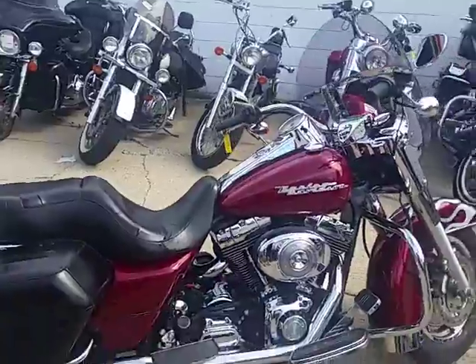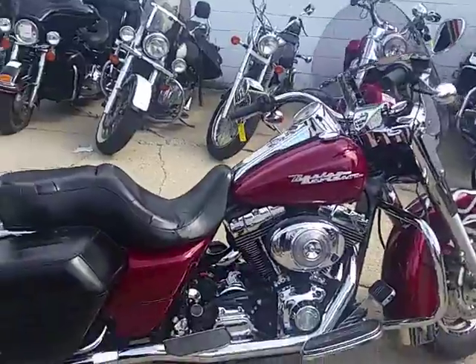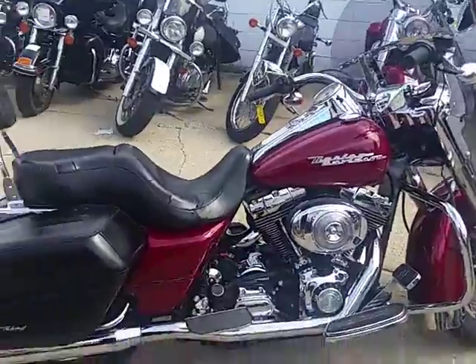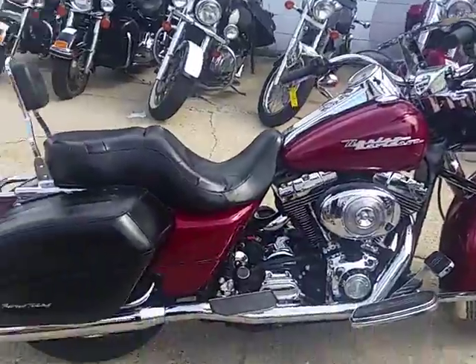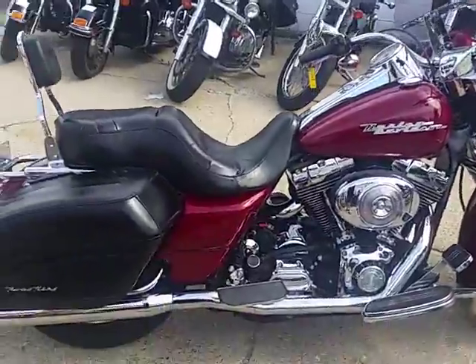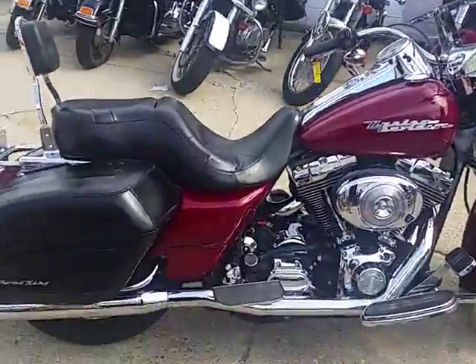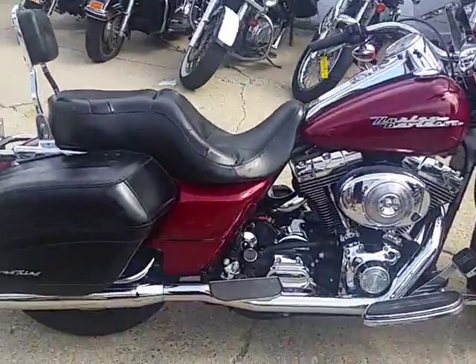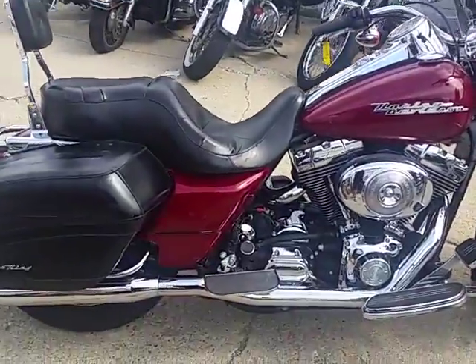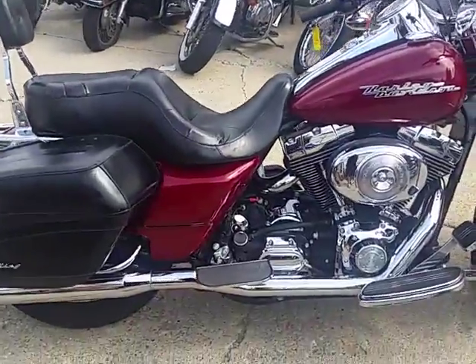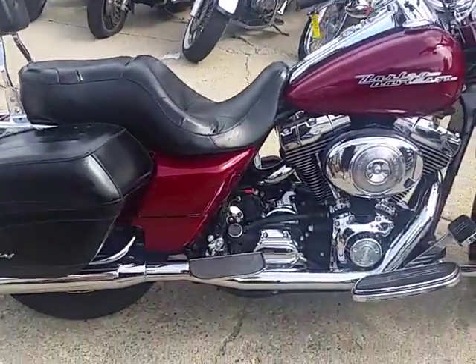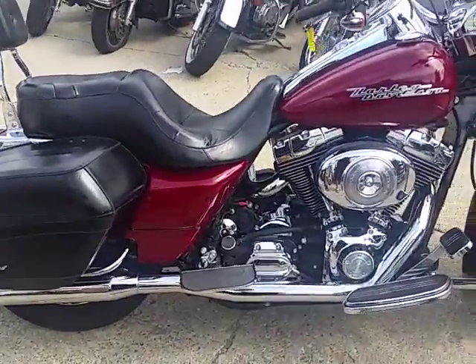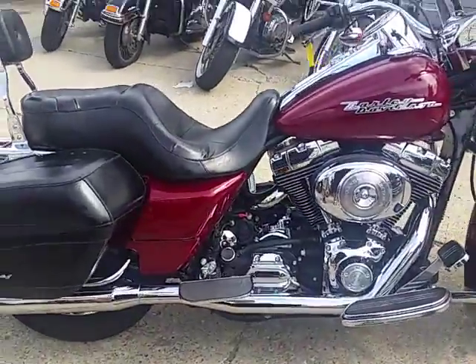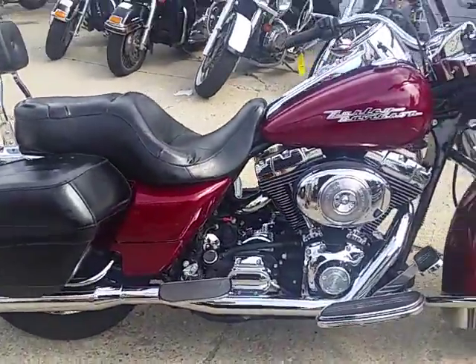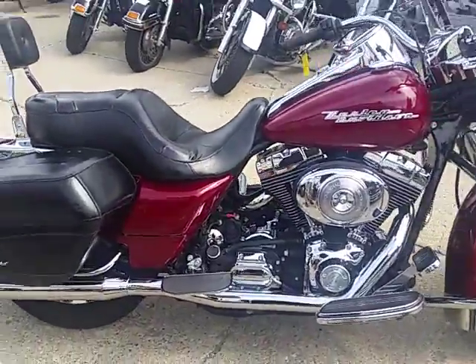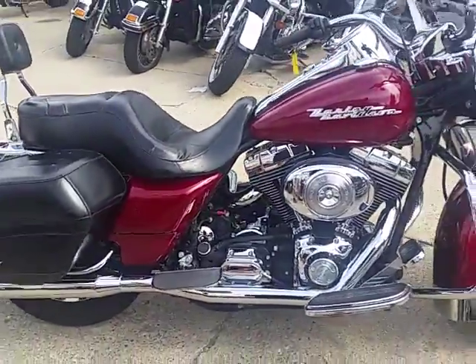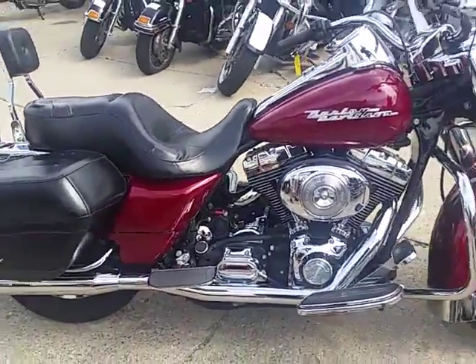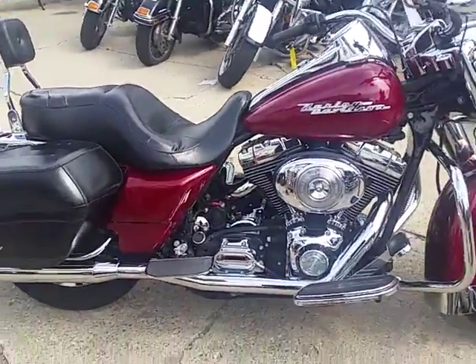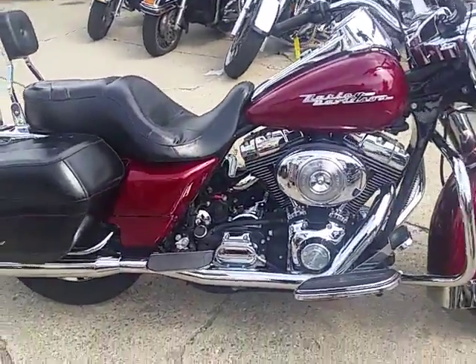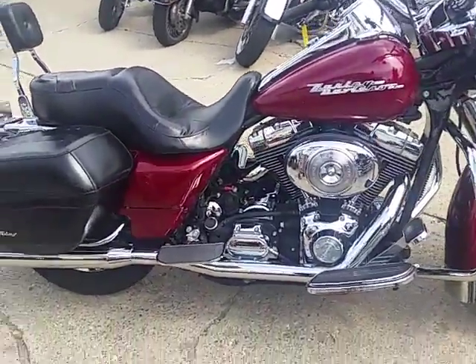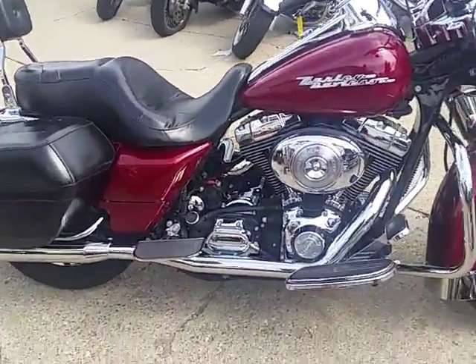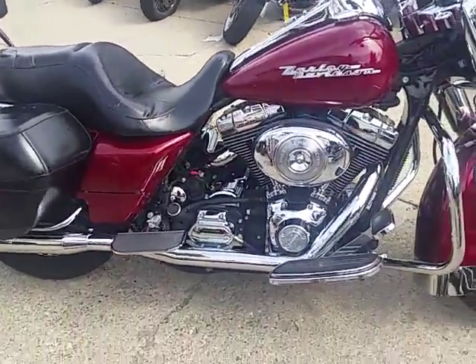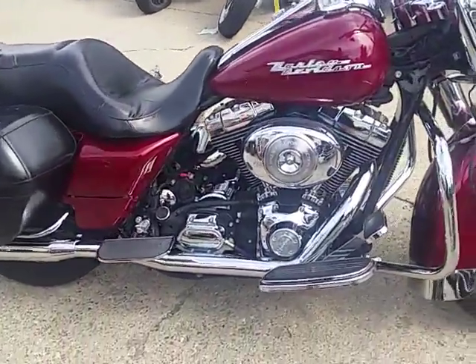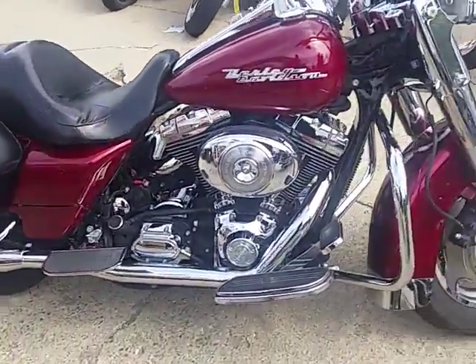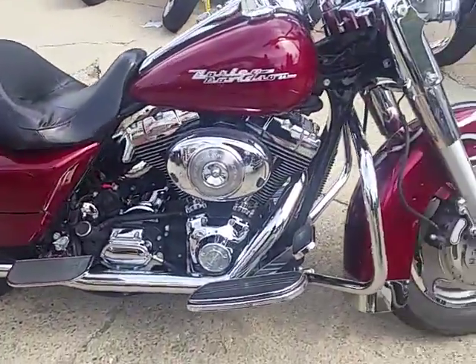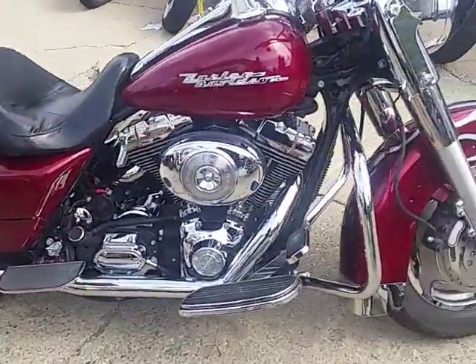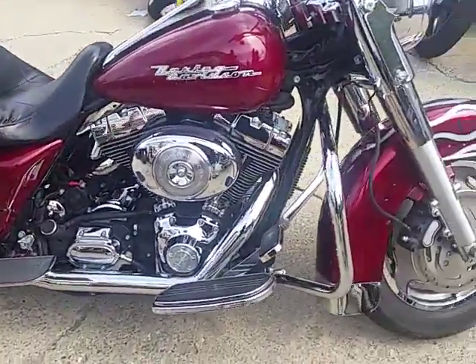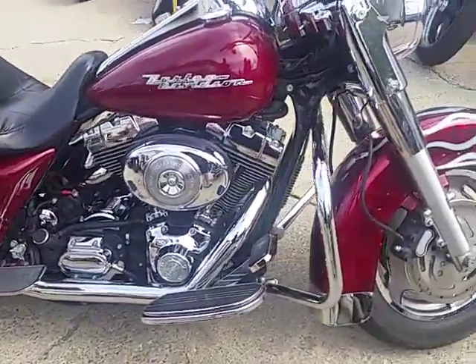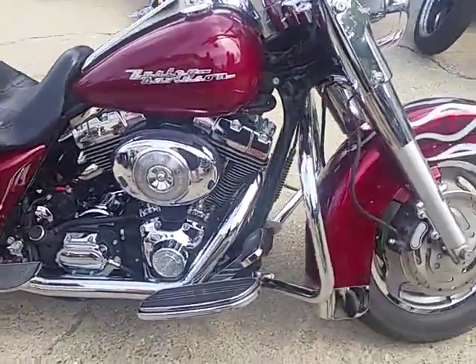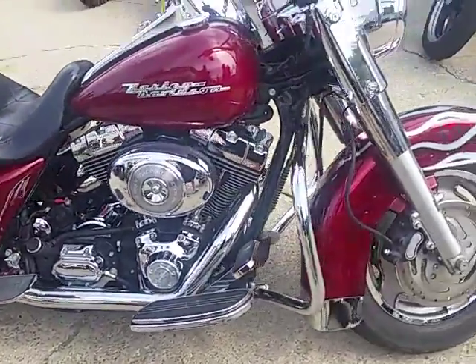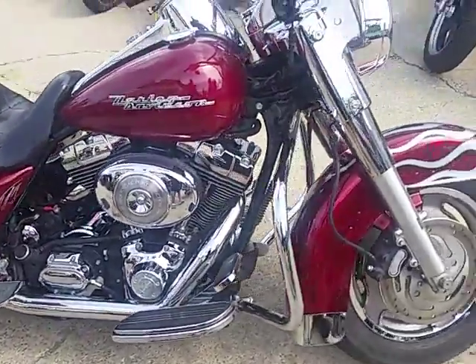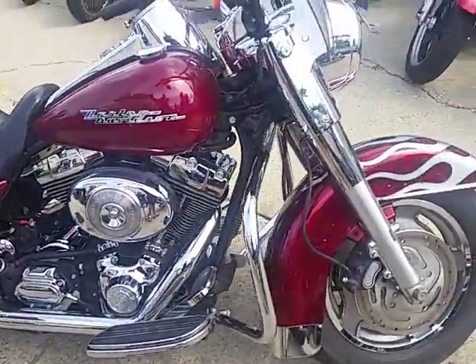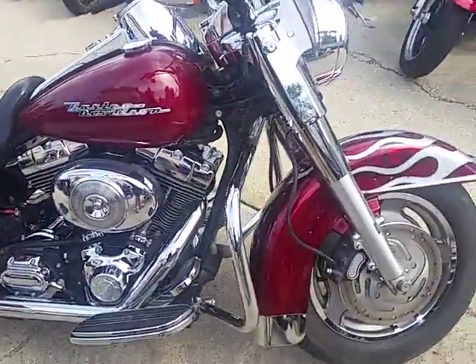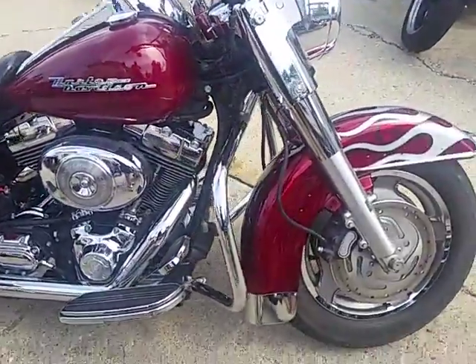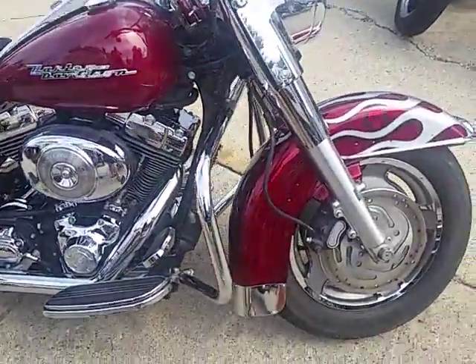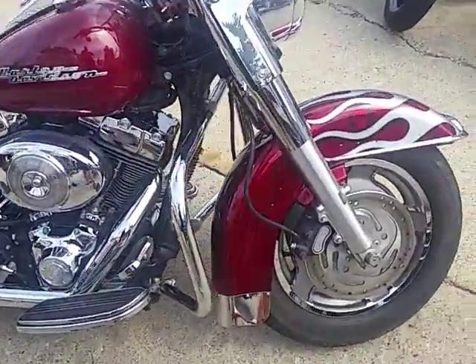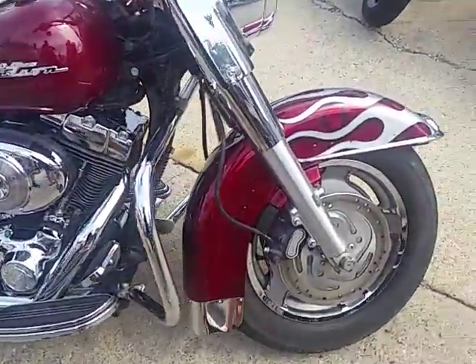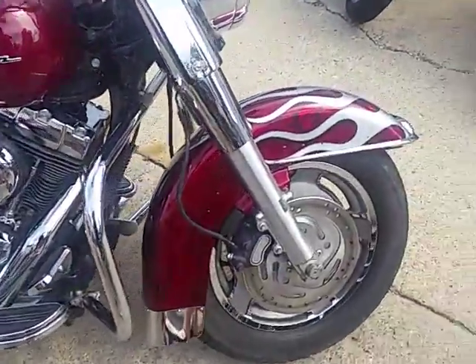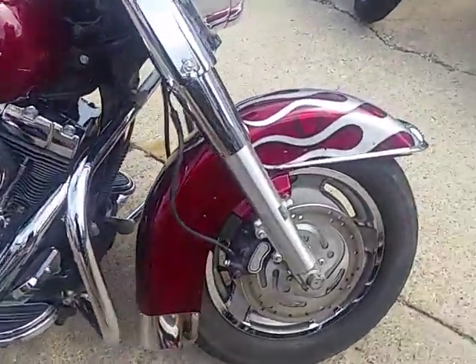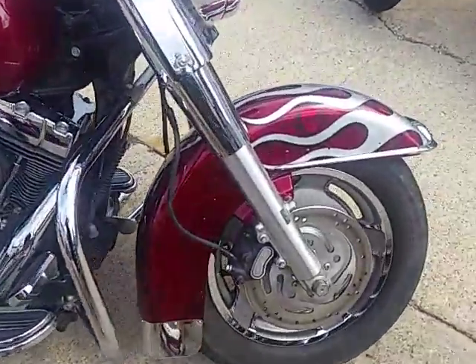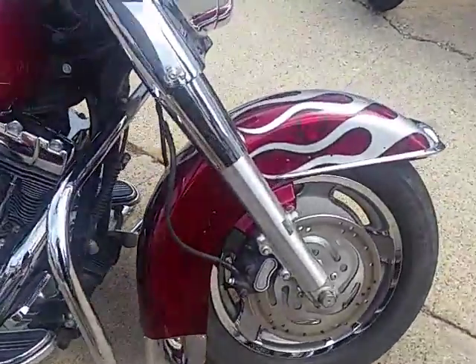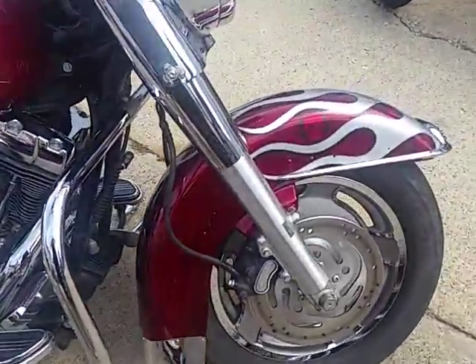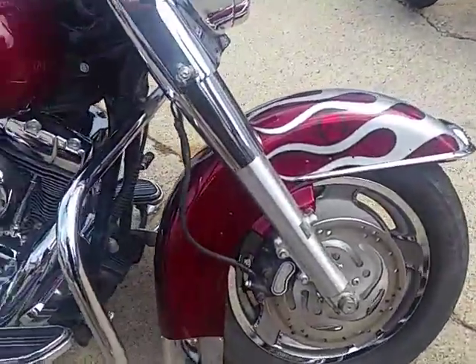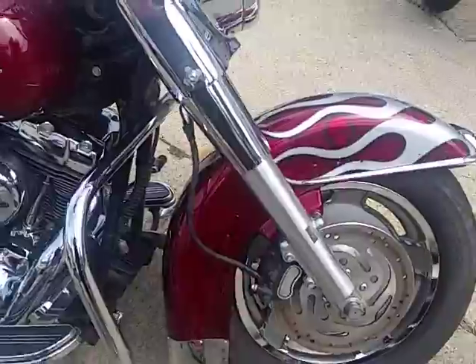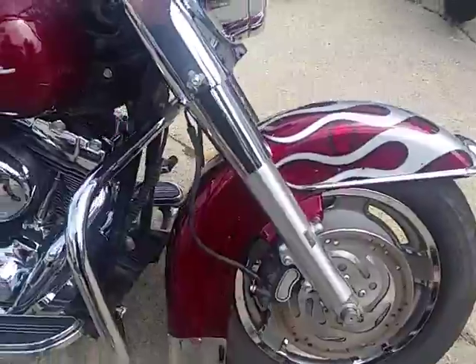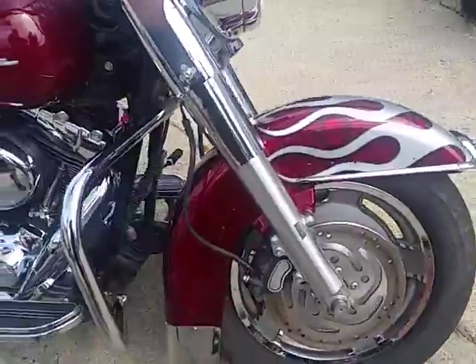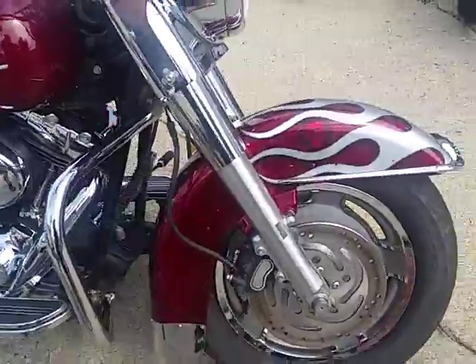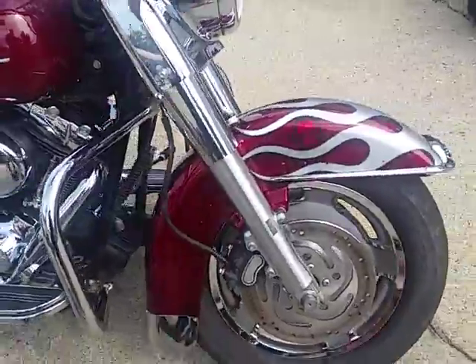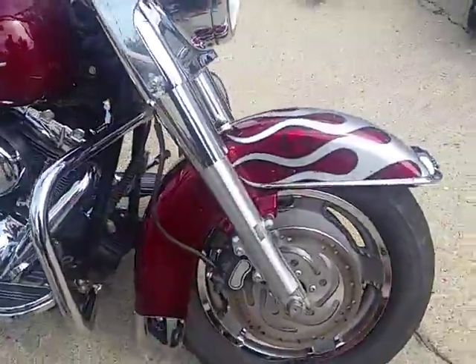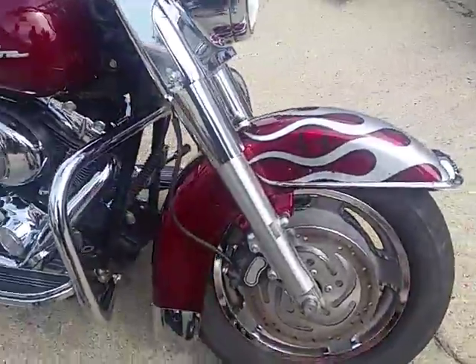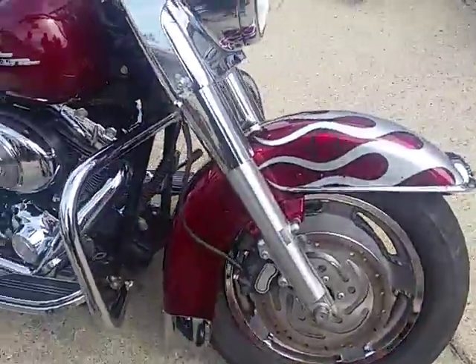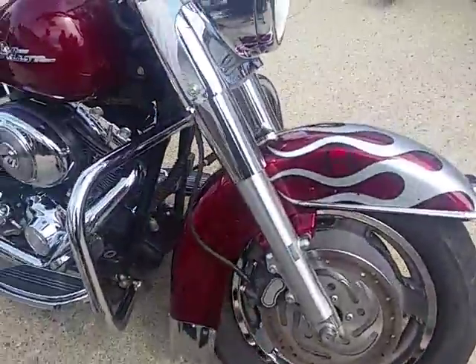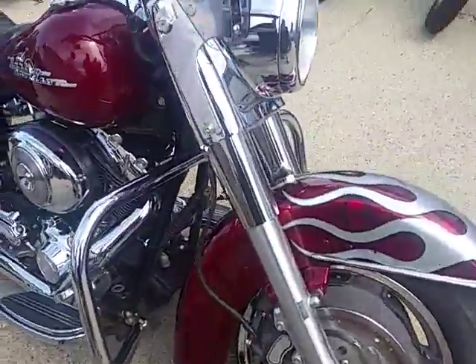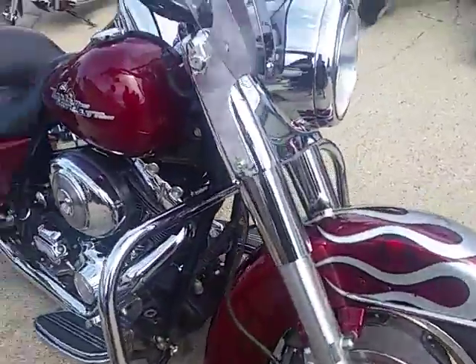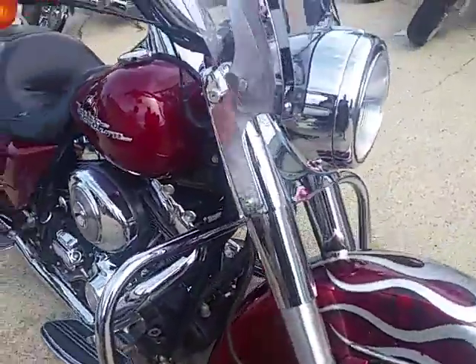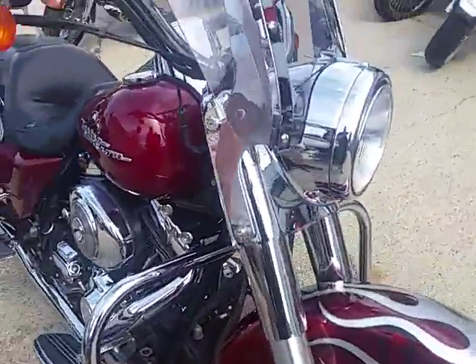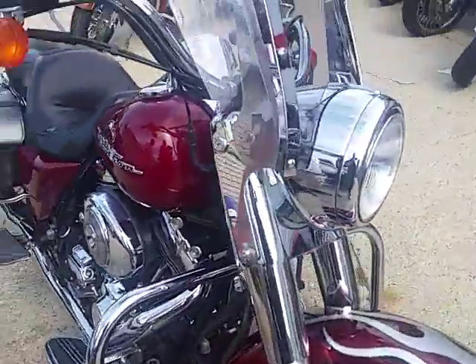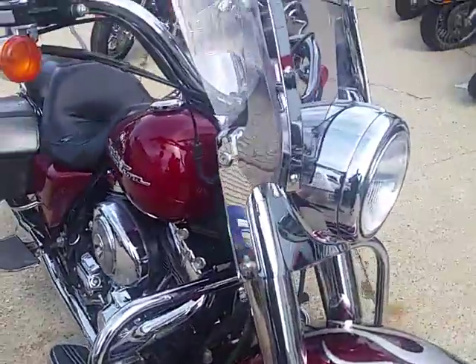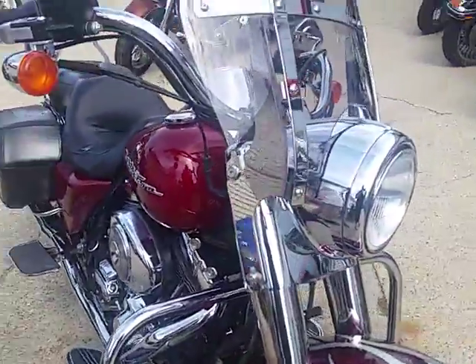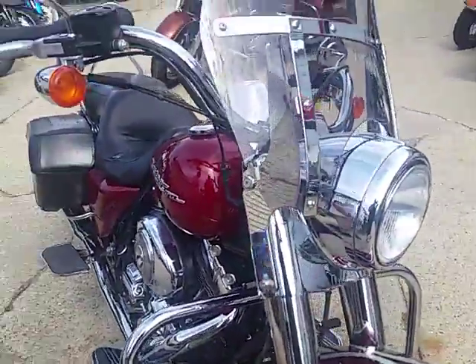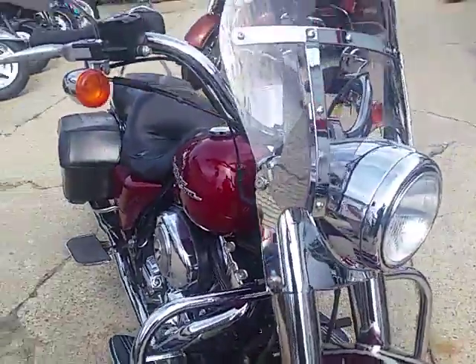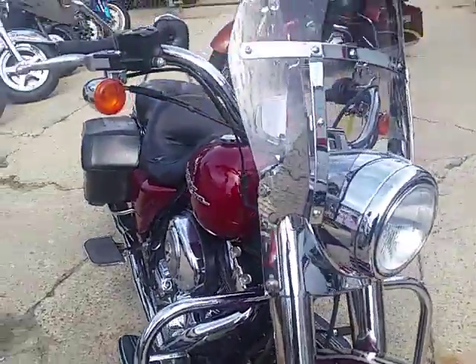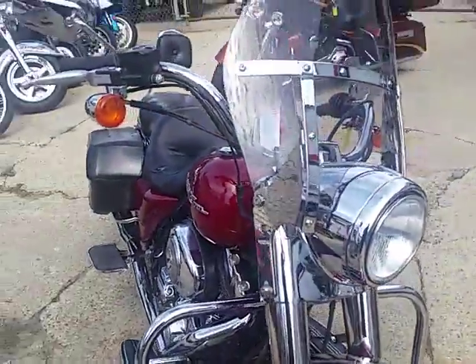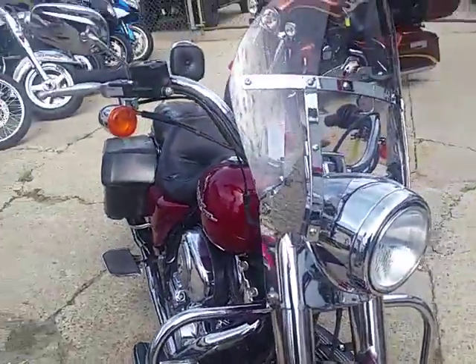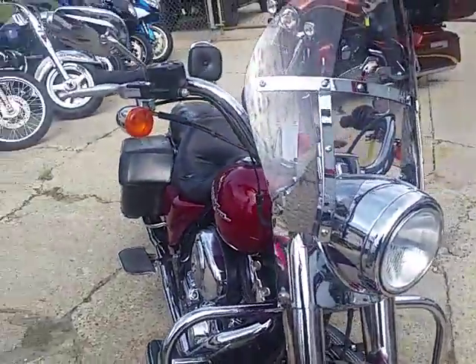Reinhardt exhaust makes this Road King sound as cool as it looks. It's a great bike — $8,500. Won't be here long for $8,500 guys.